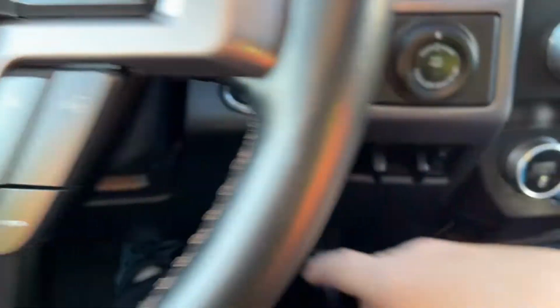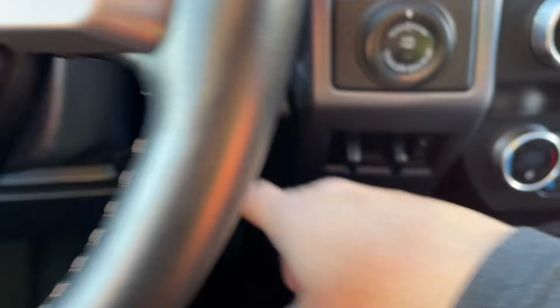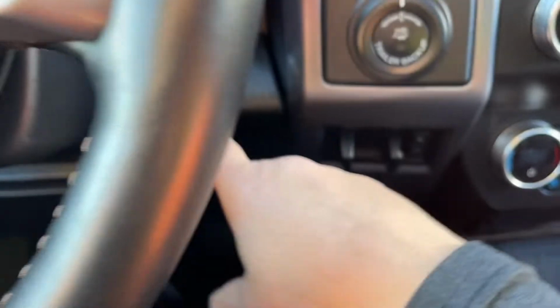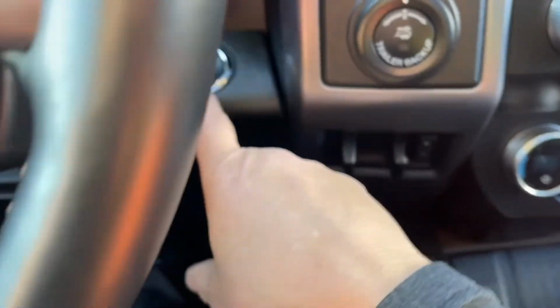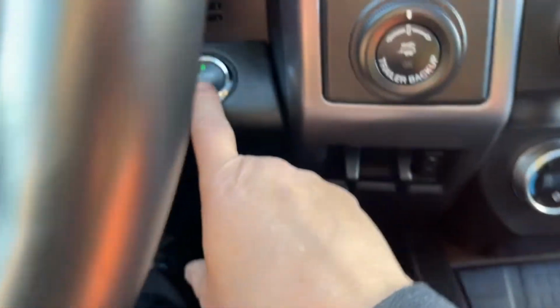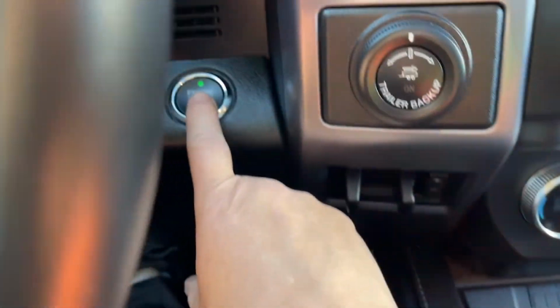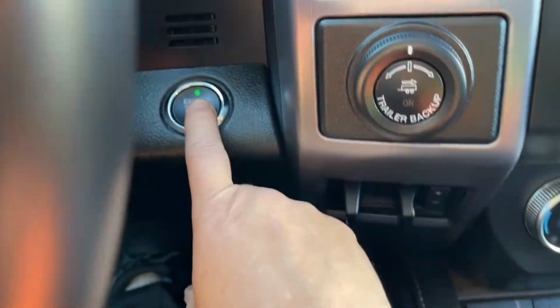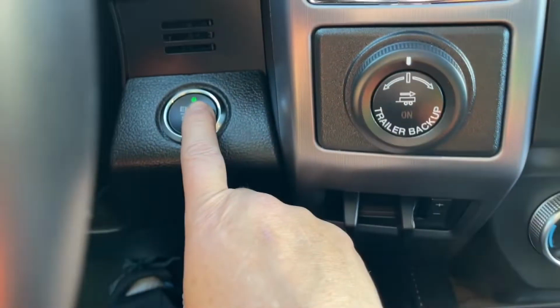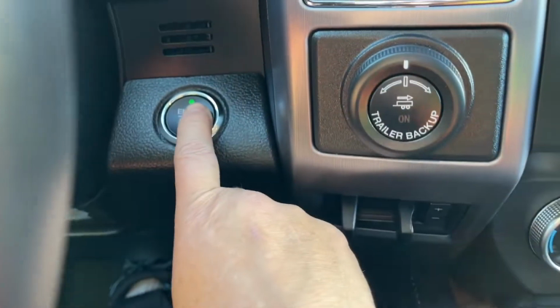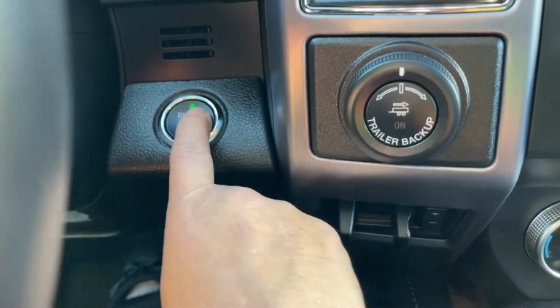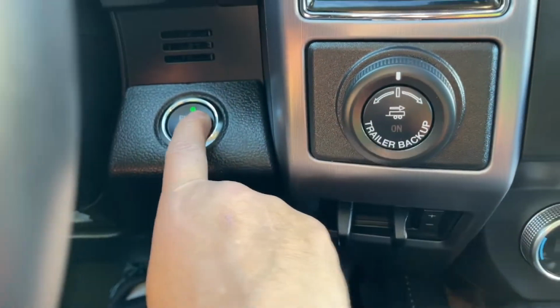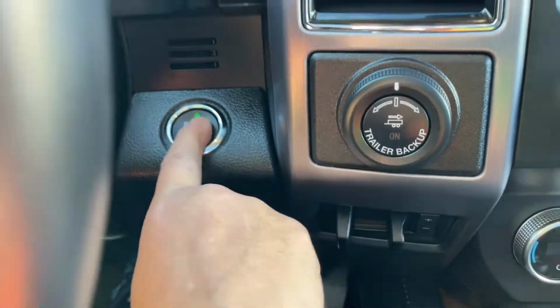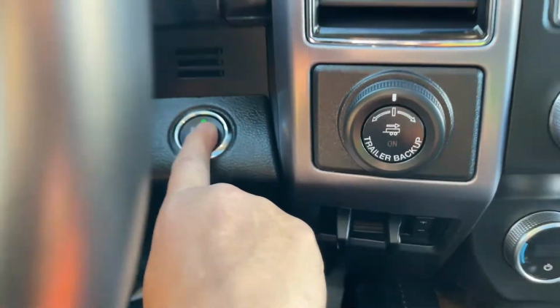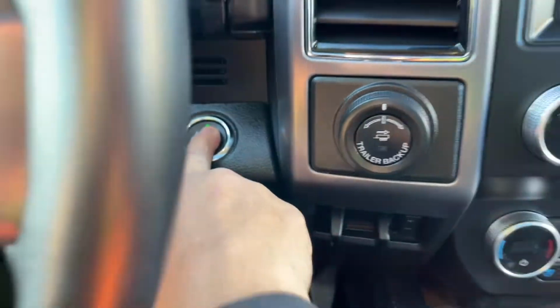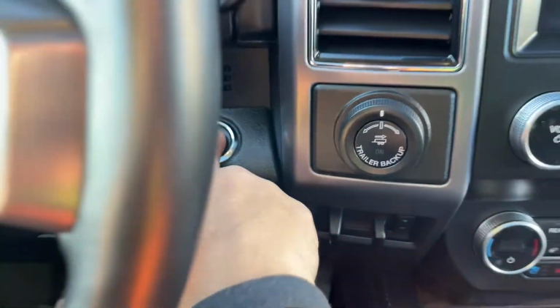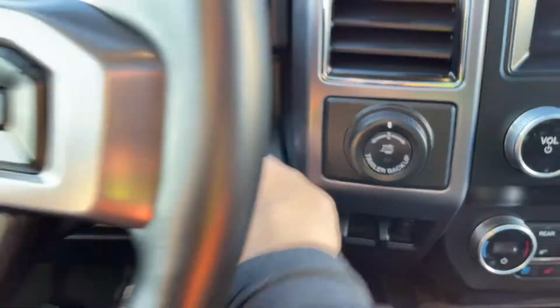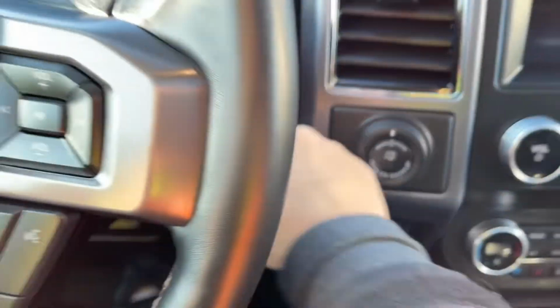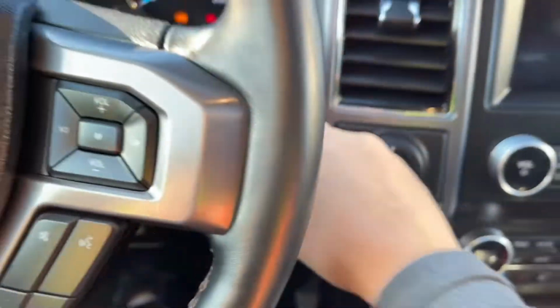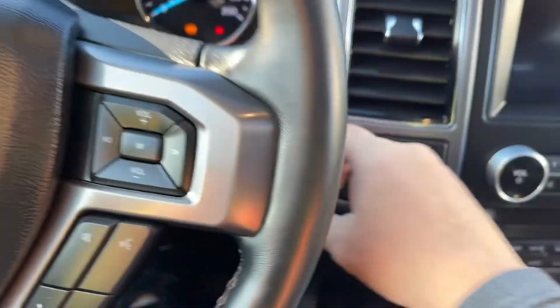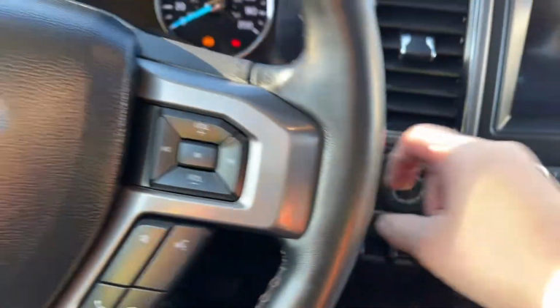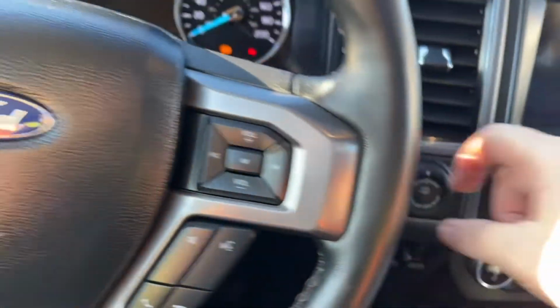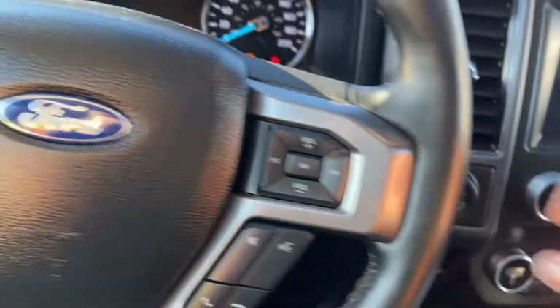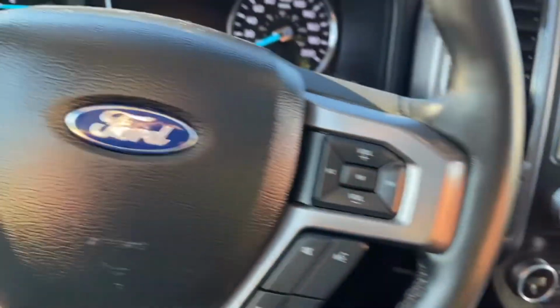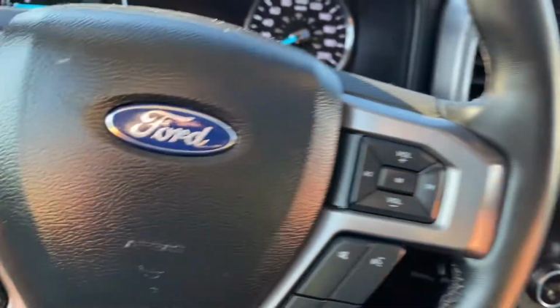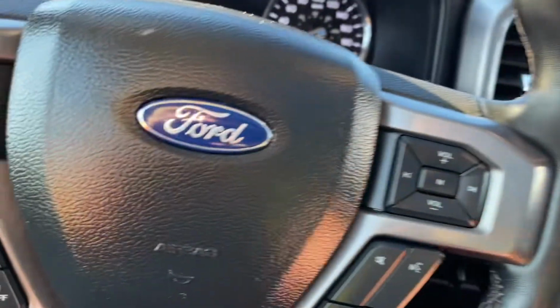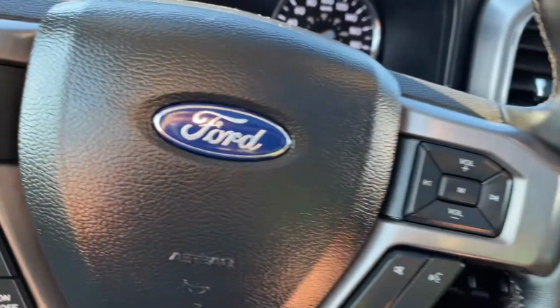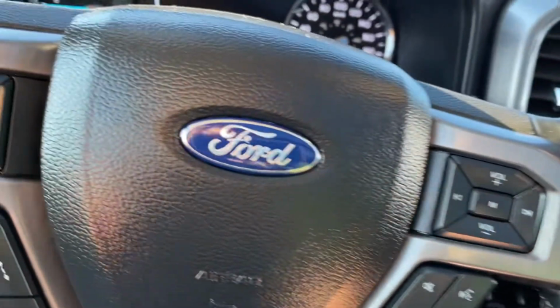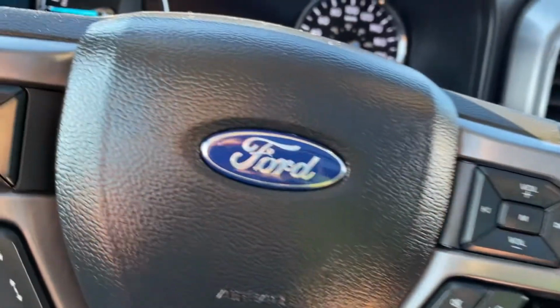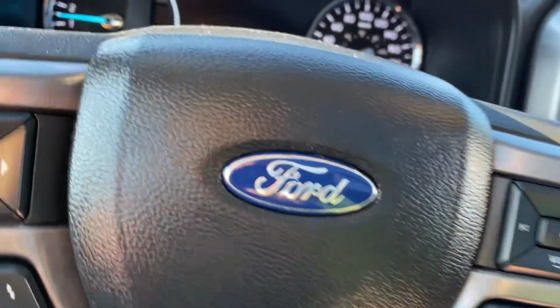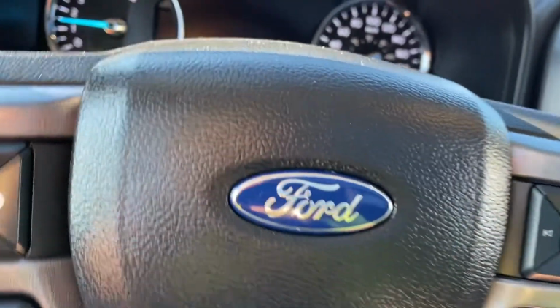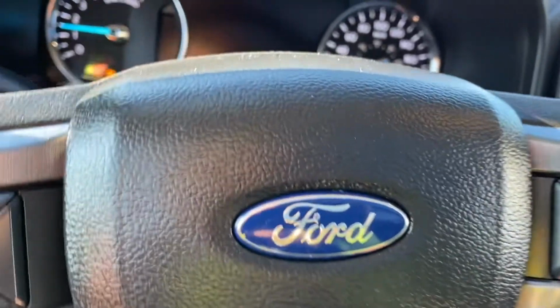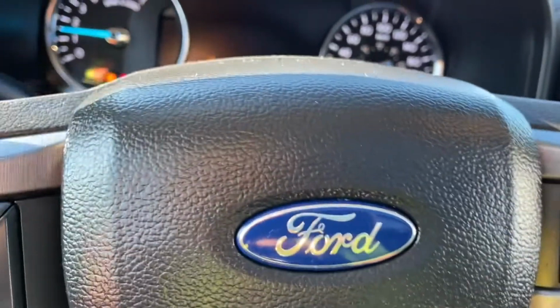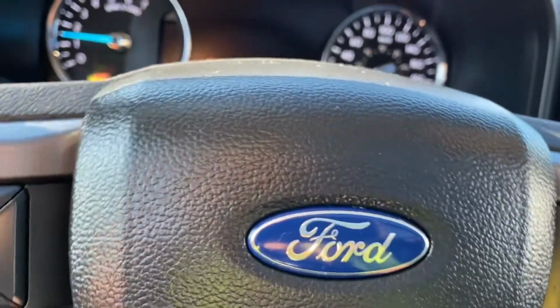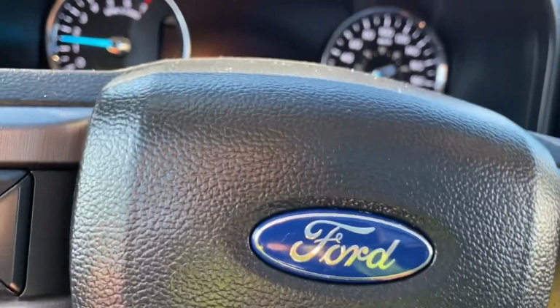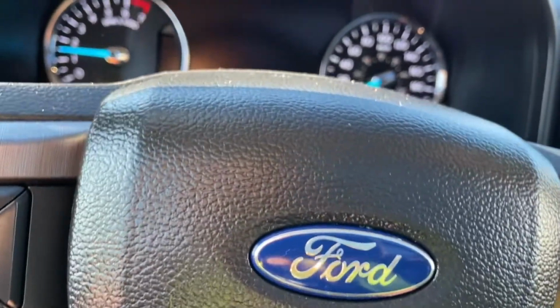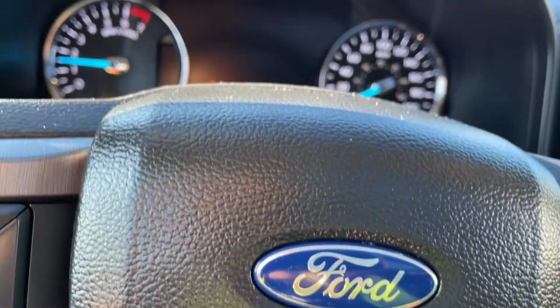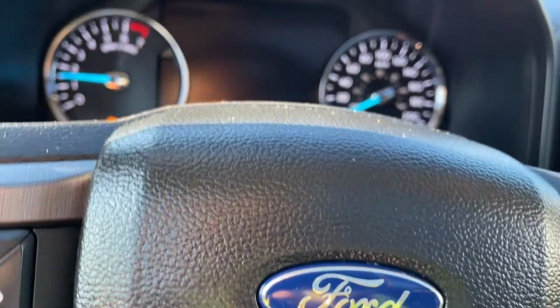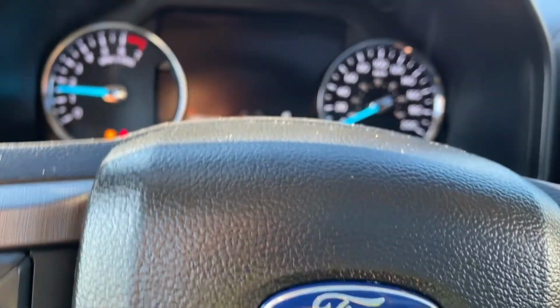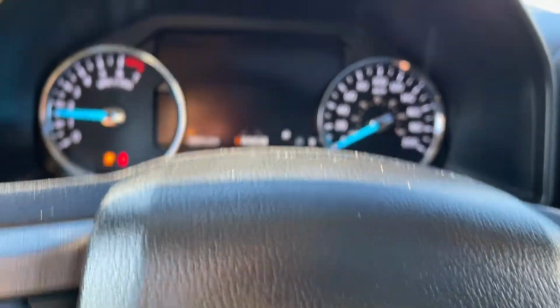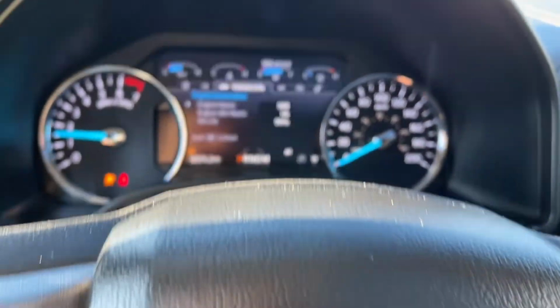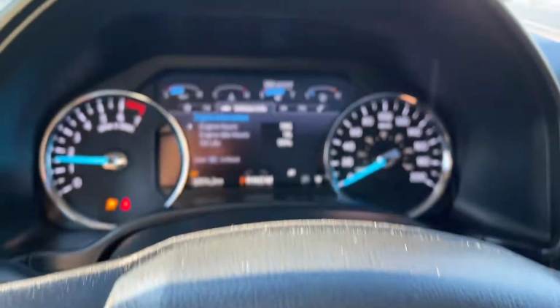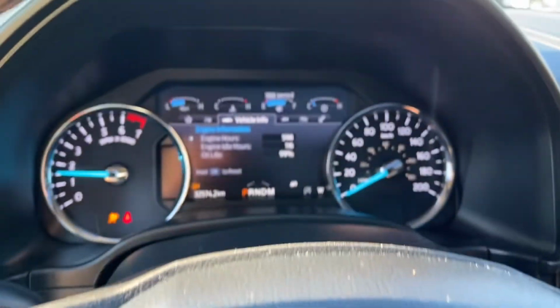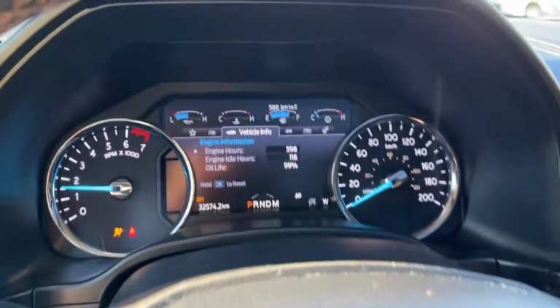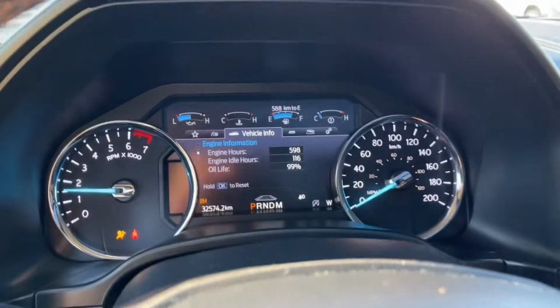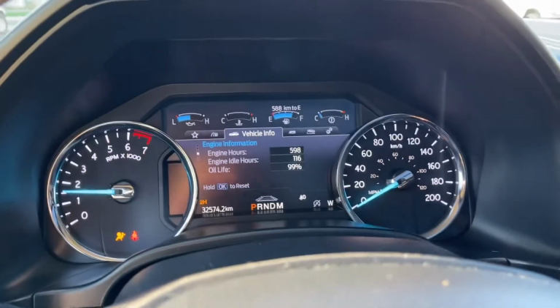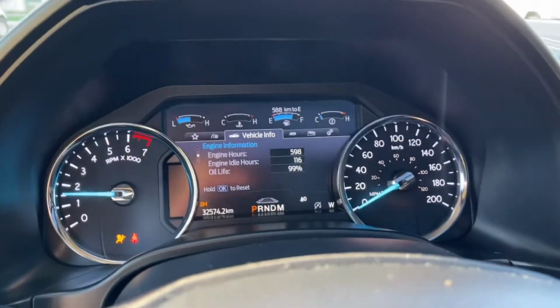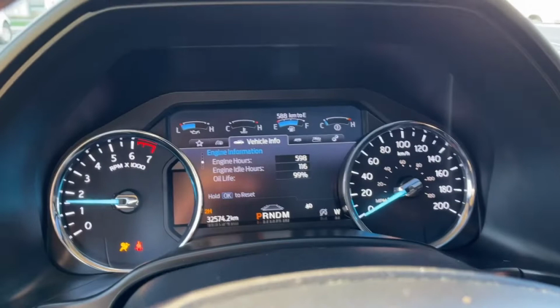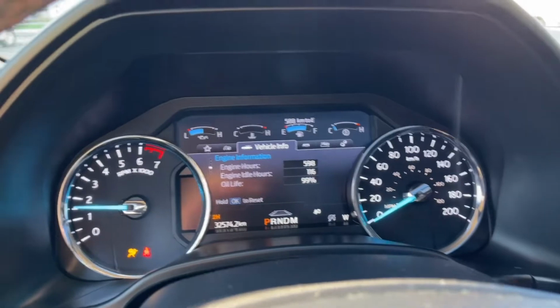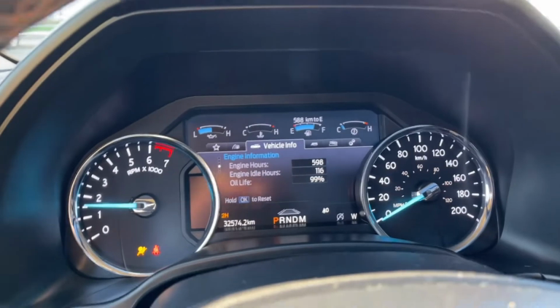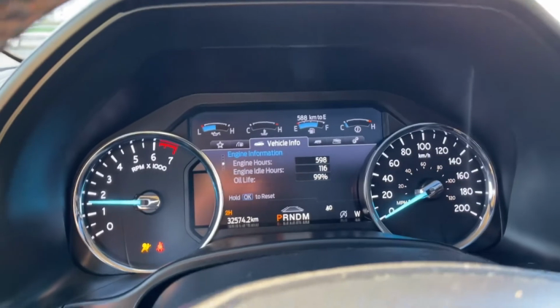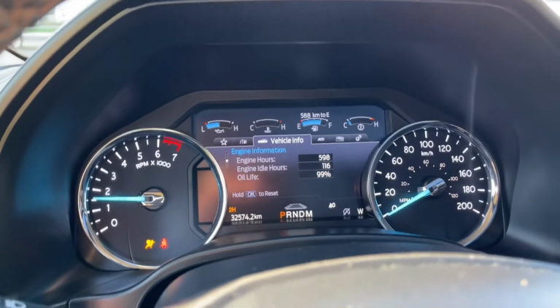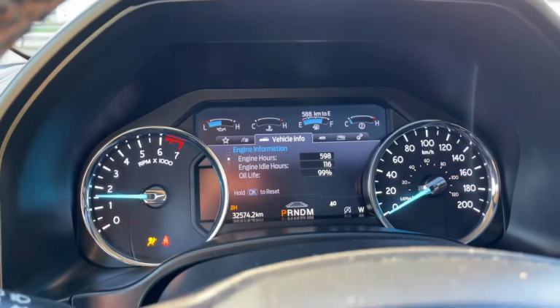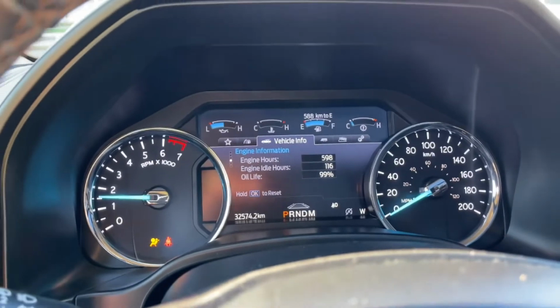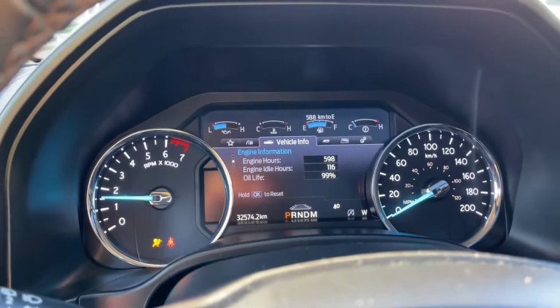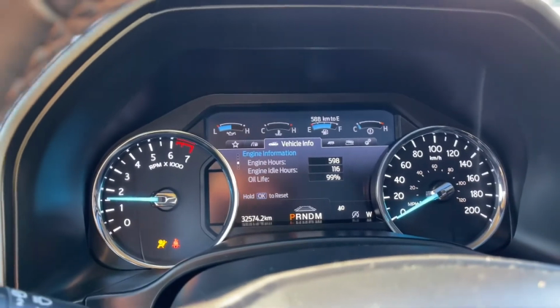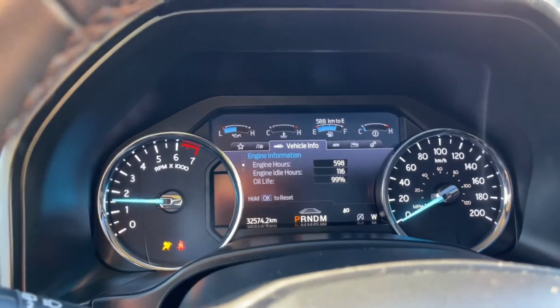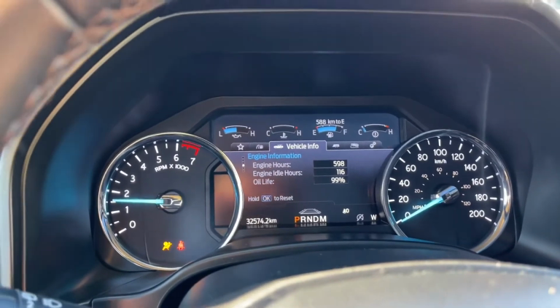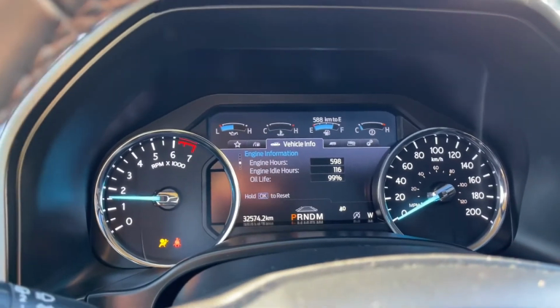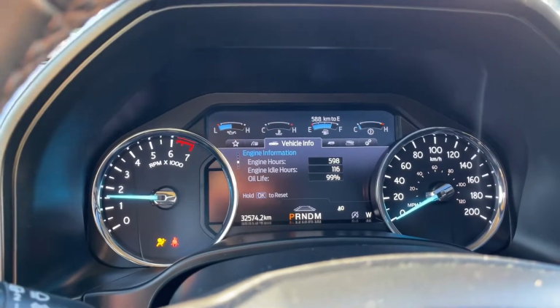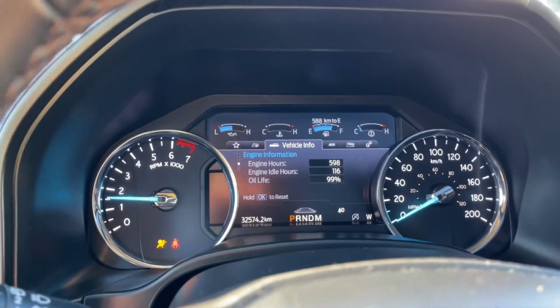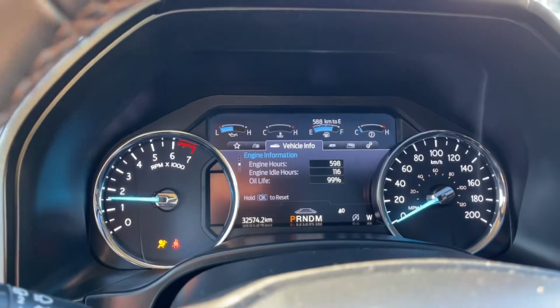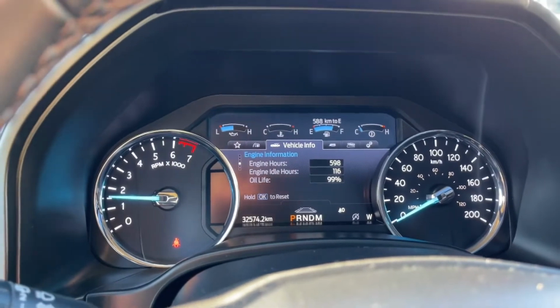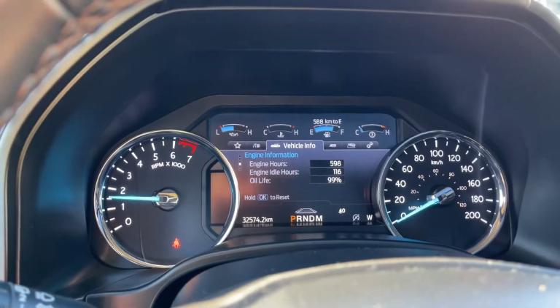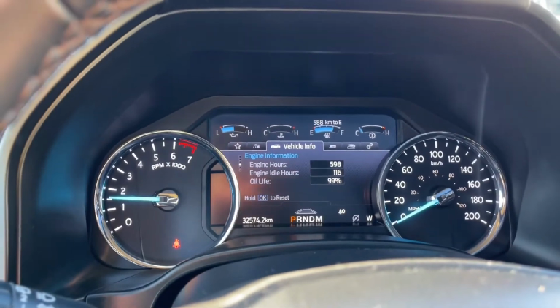So my foot's on the brake, keys in the pocket. We're going to push the engine start stop button. On your dash, any important messages — we can go through the different menus.